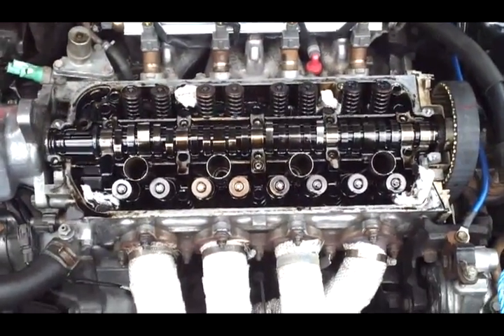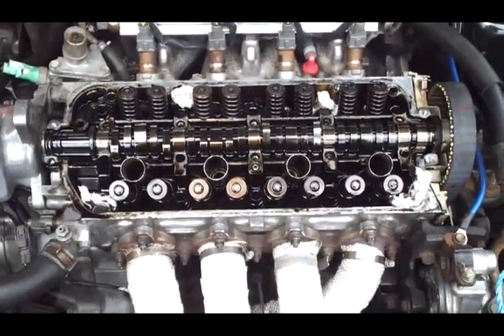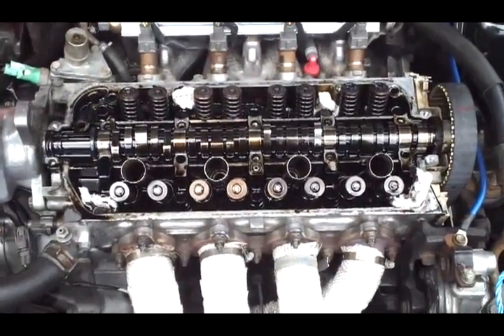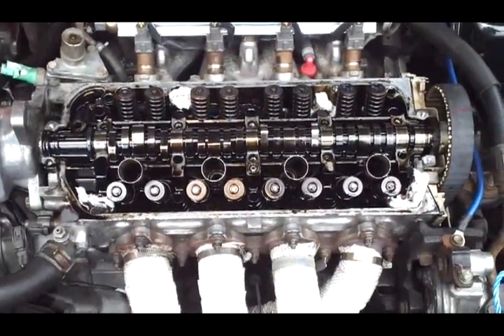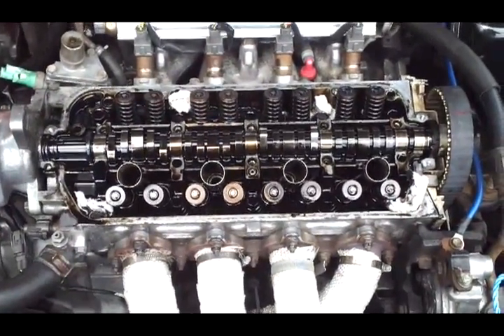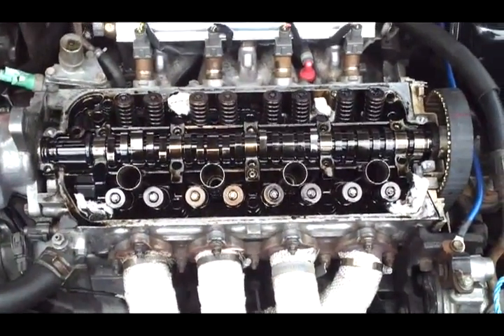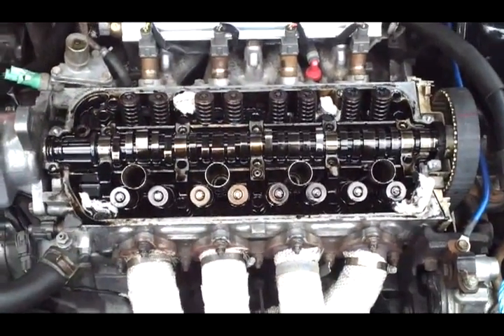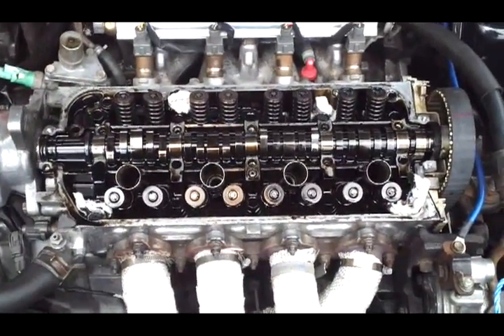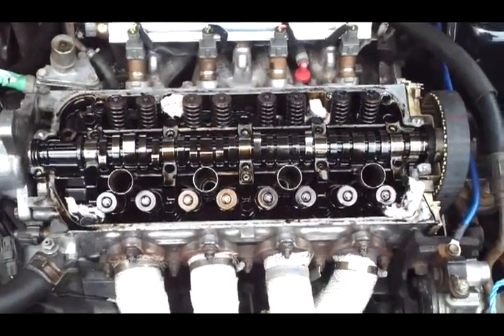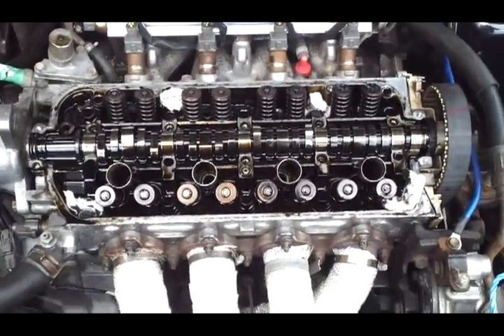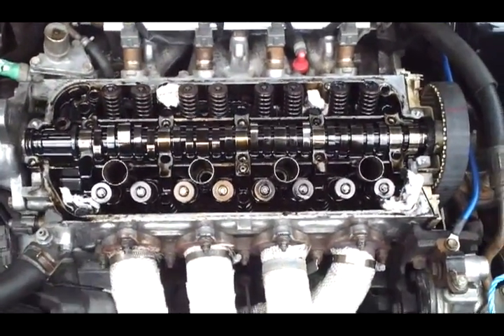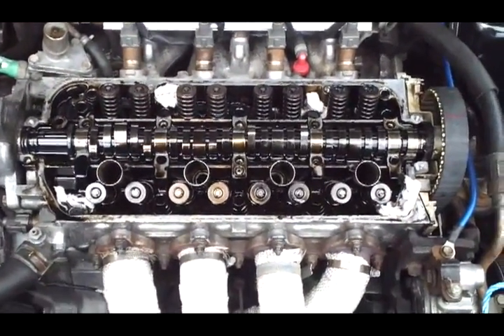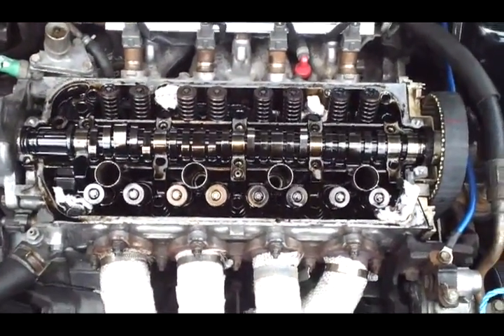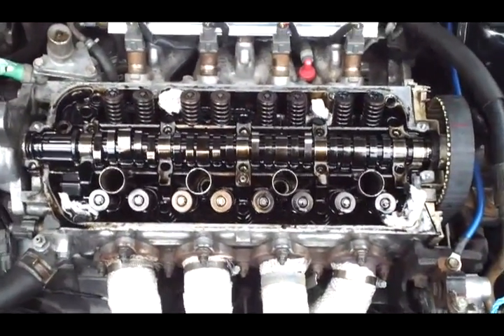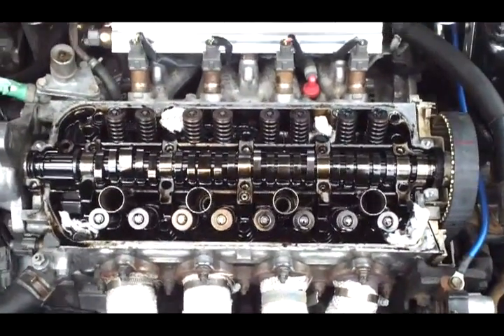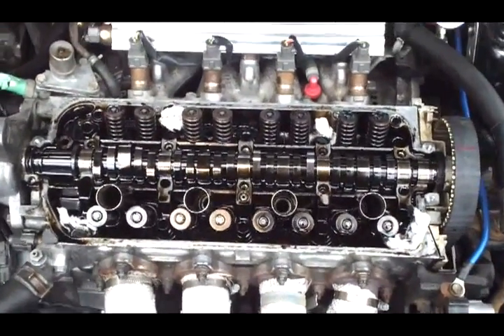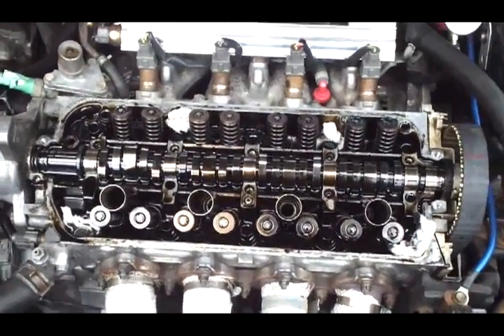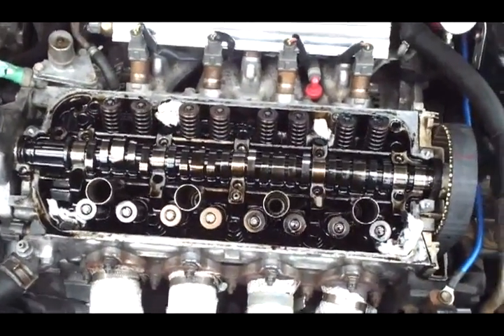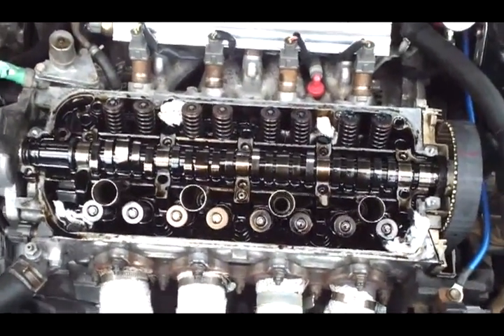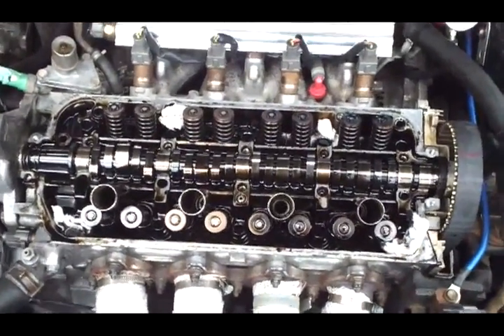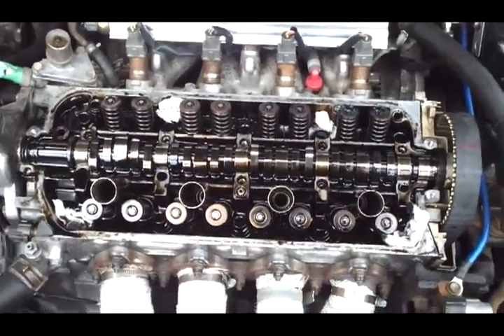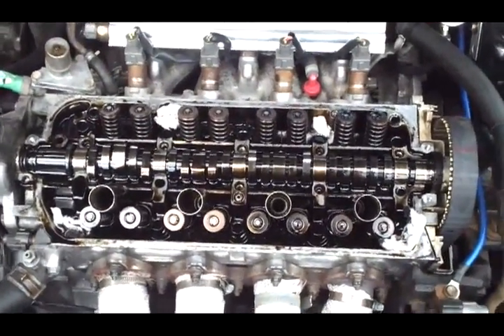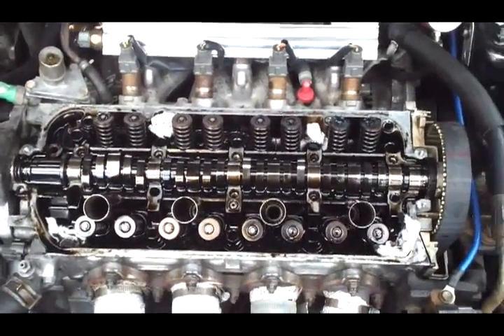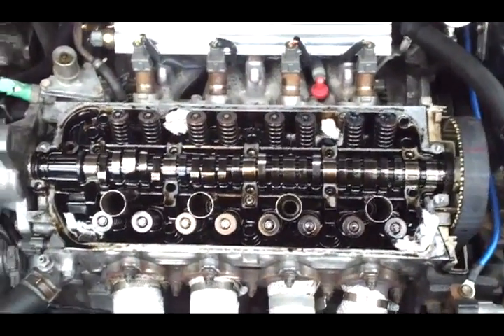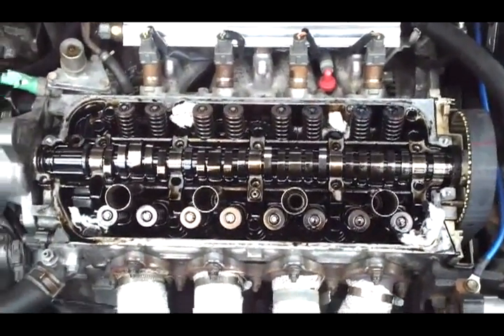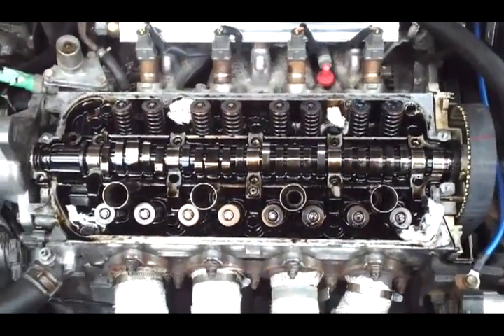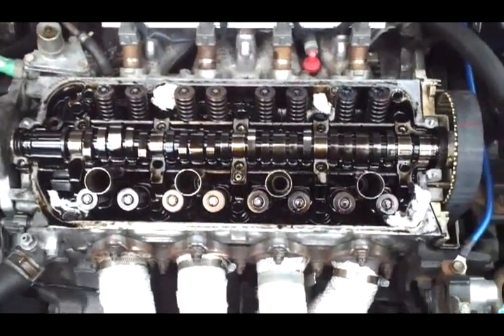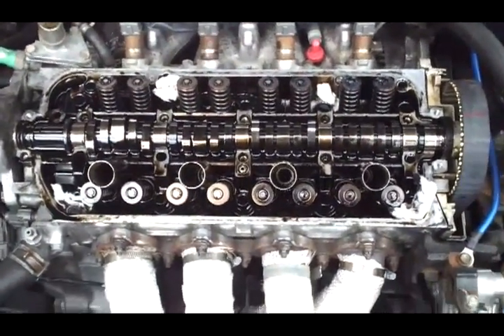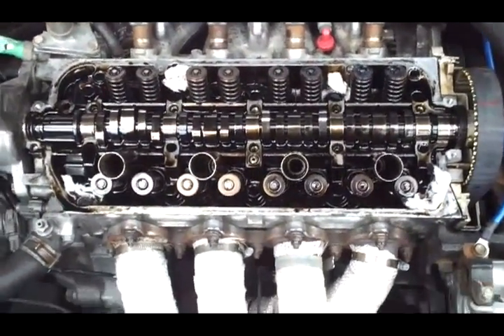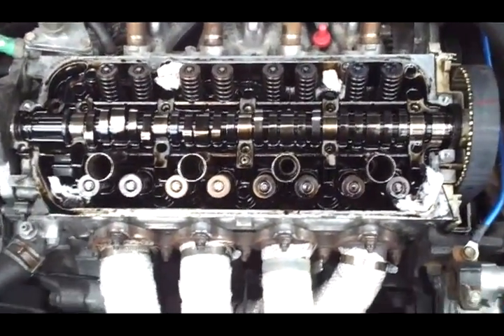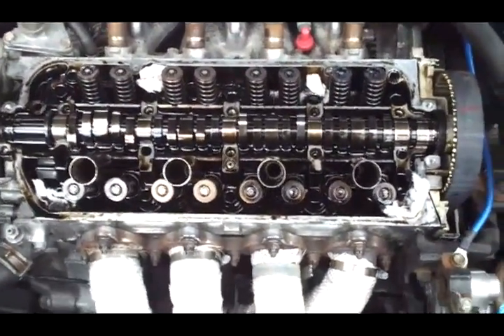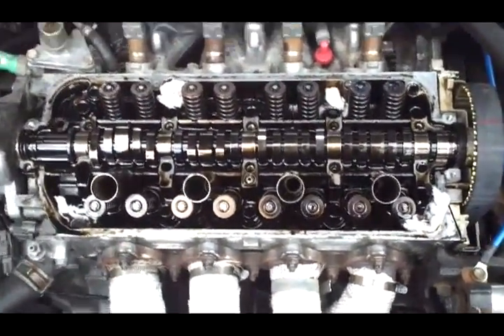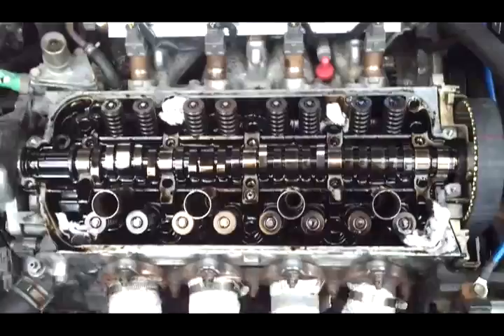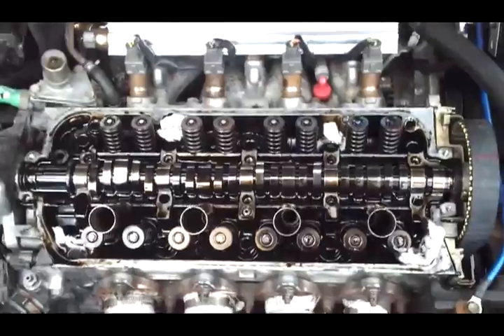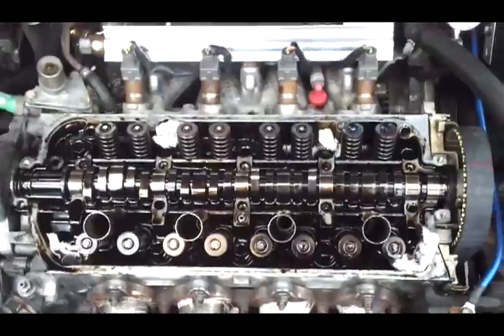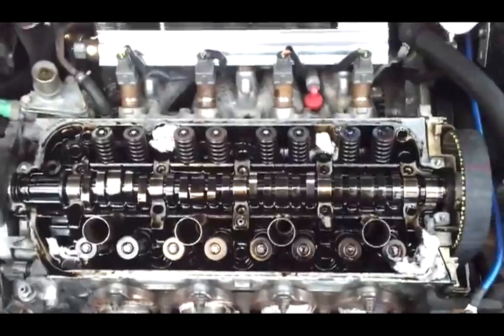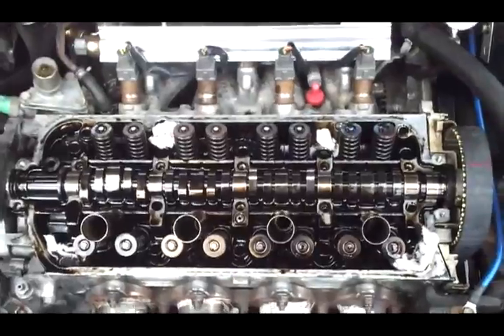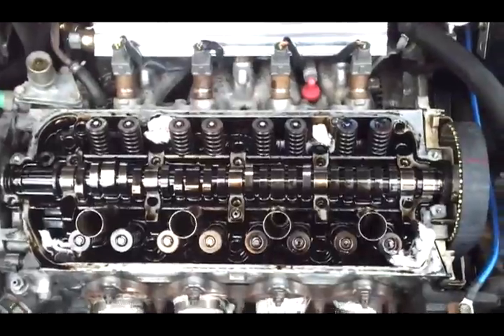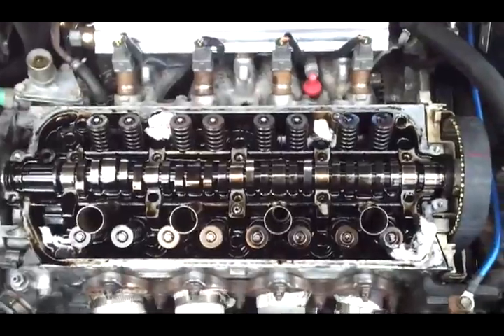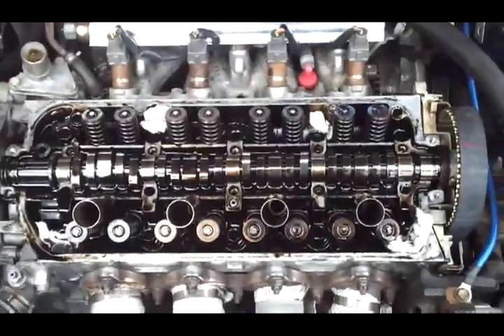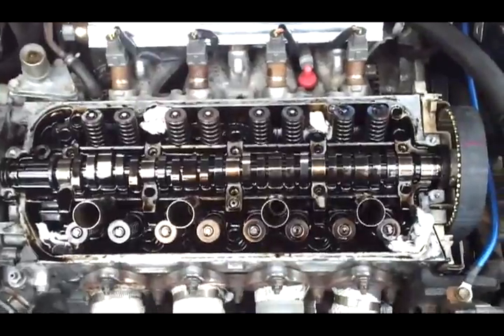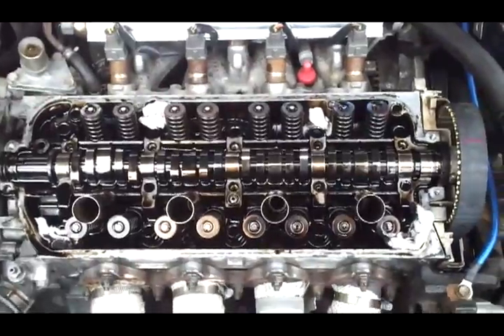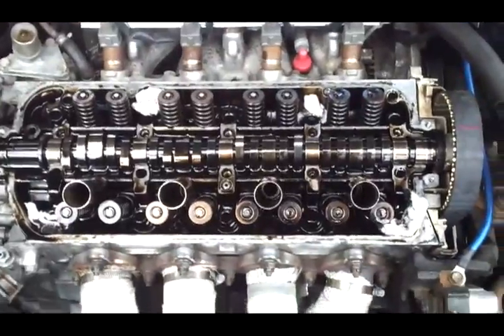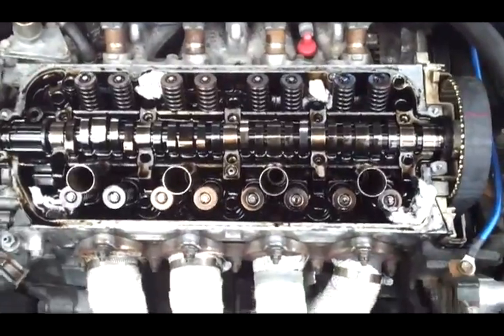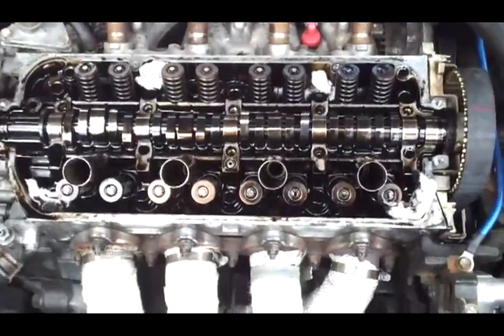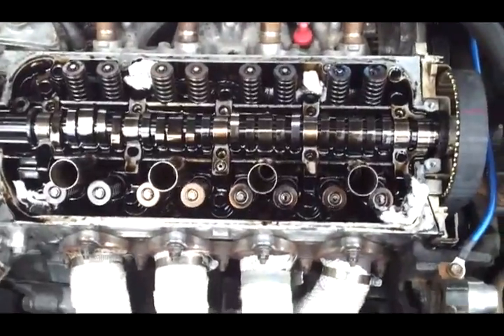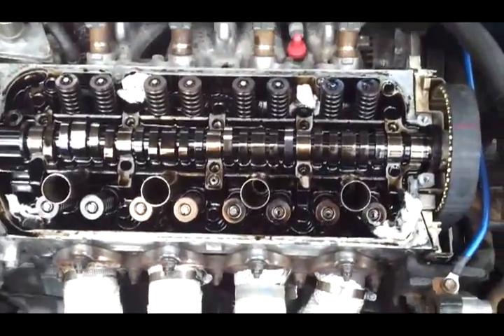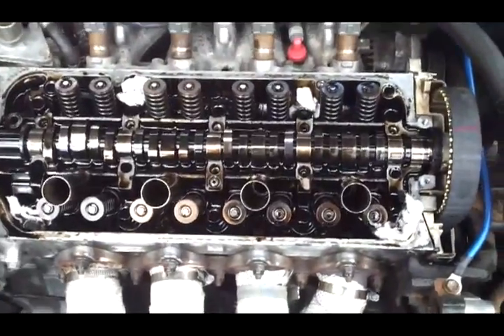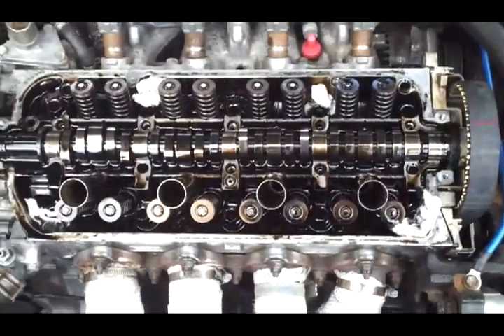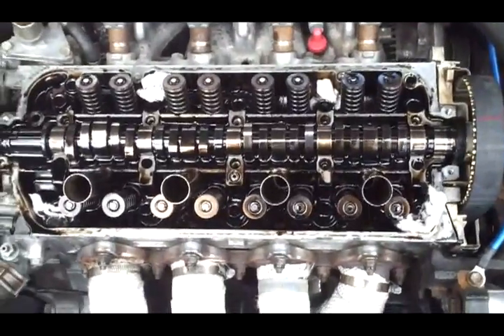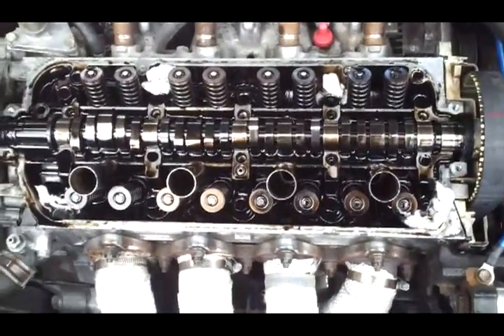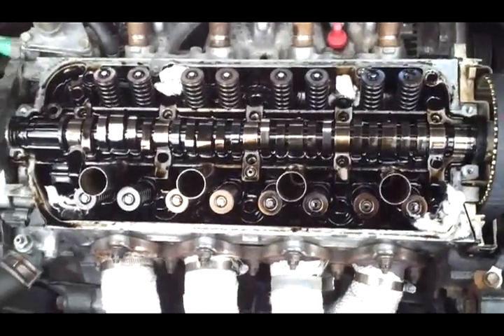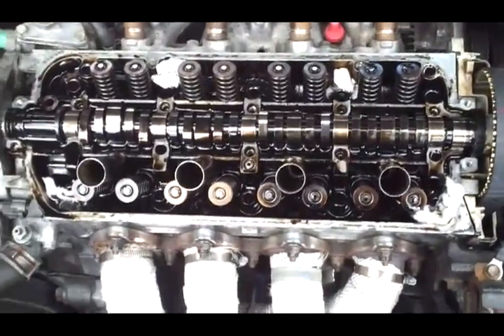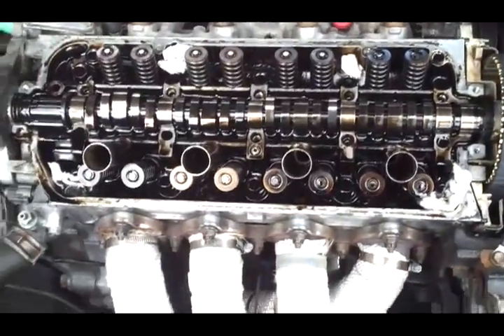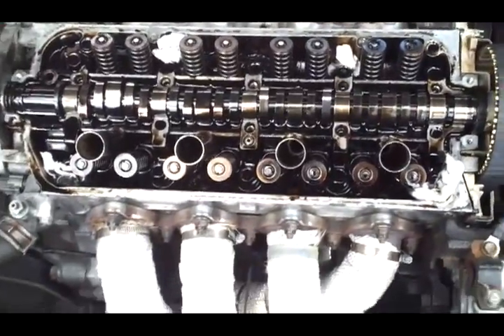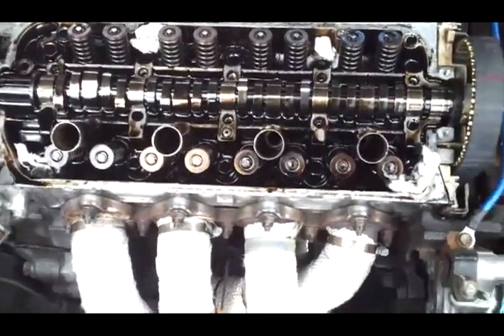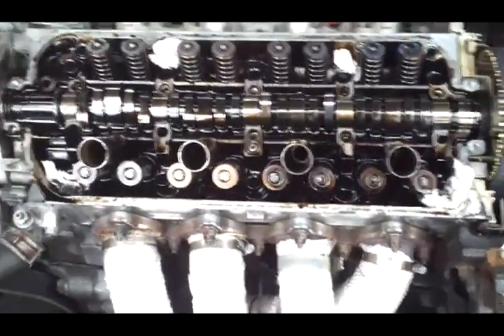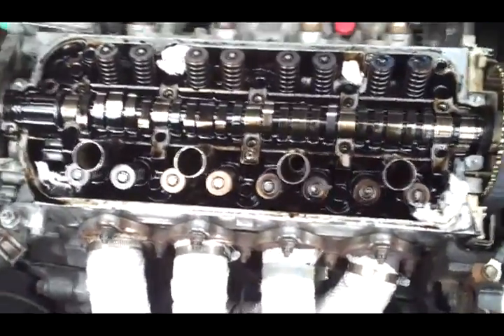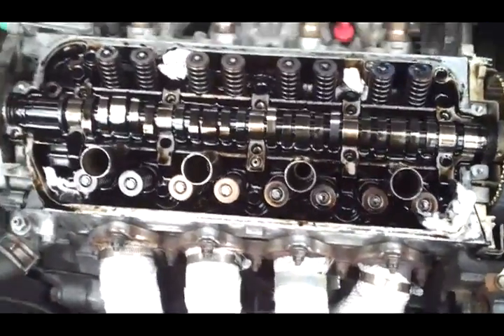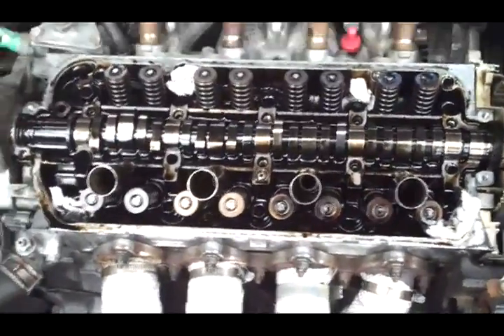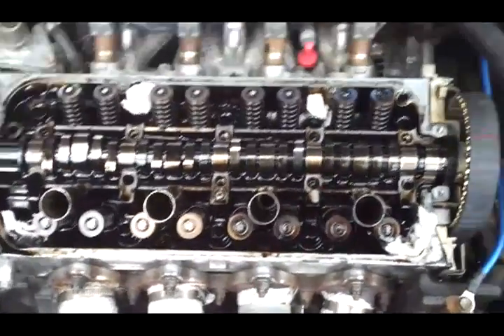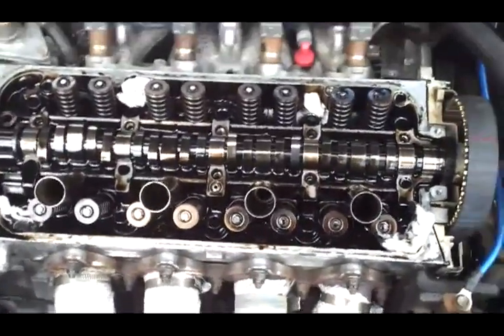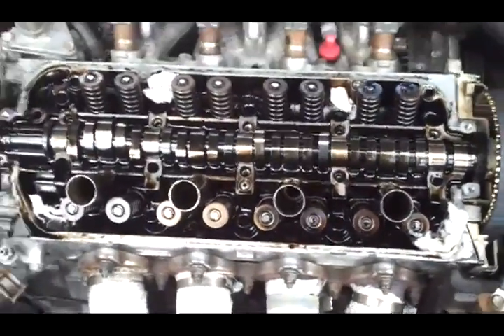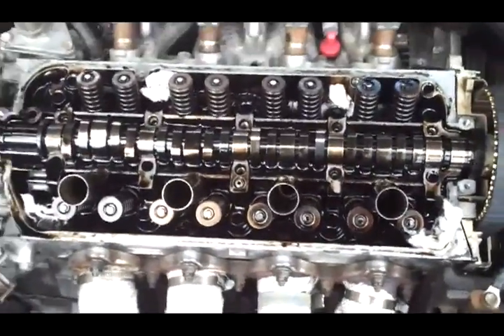D16 Z6 stem seal, valve stem seal replacement DIY.